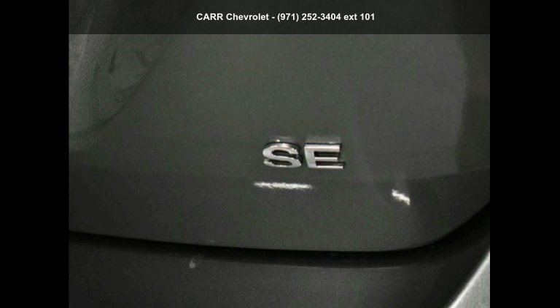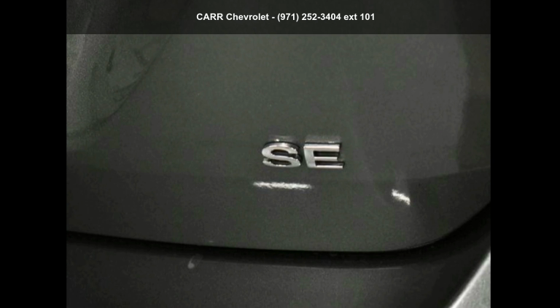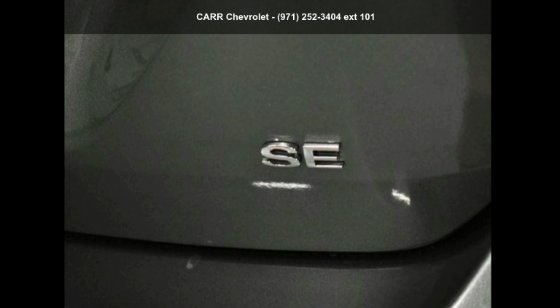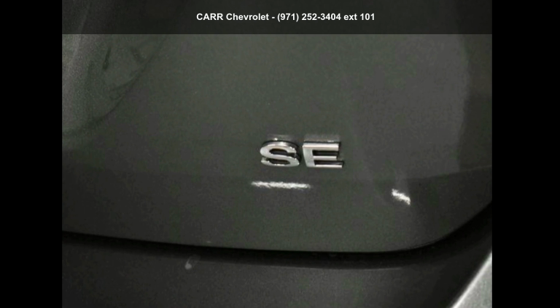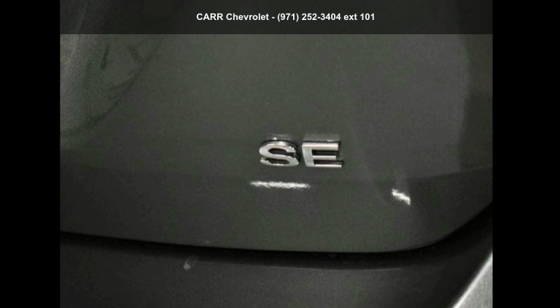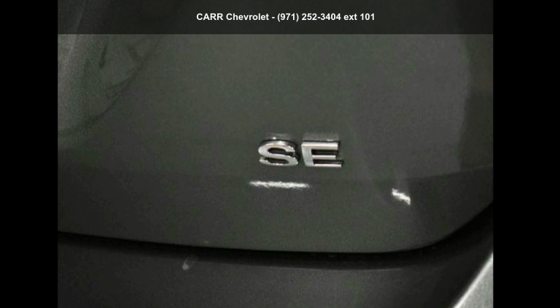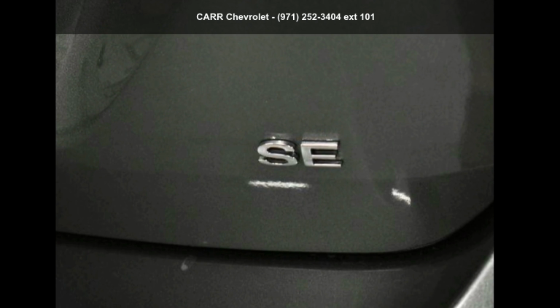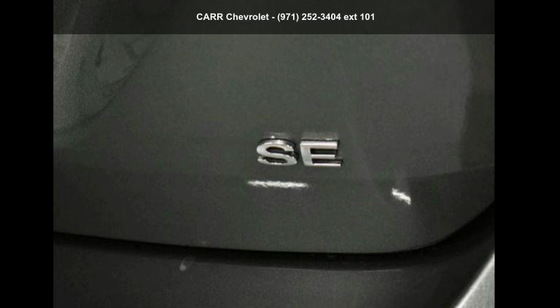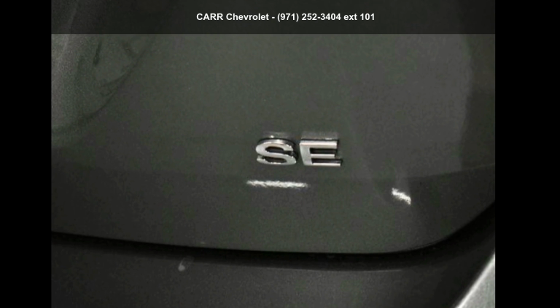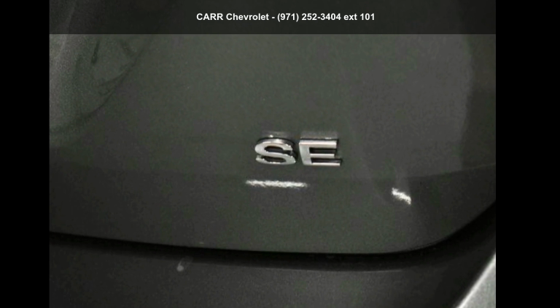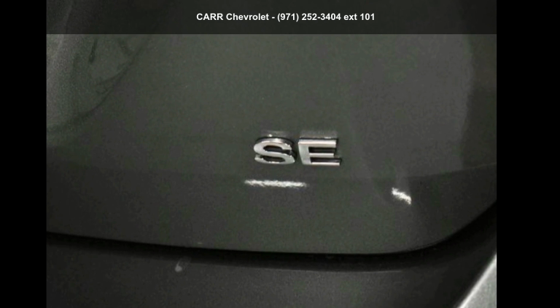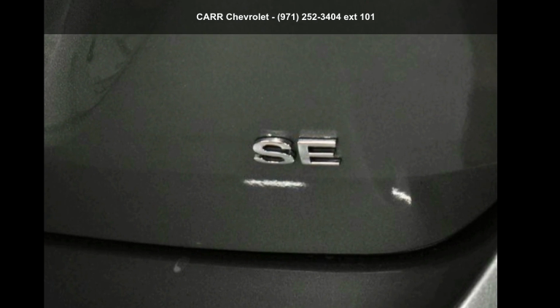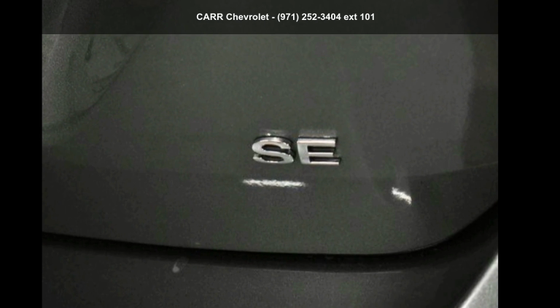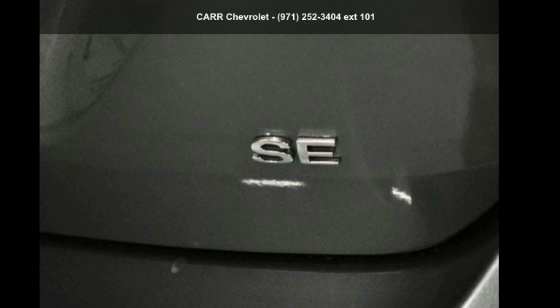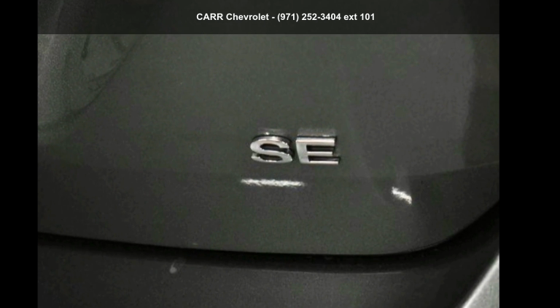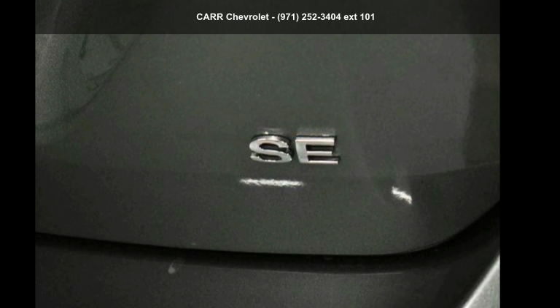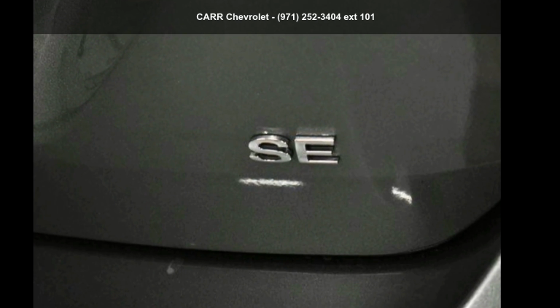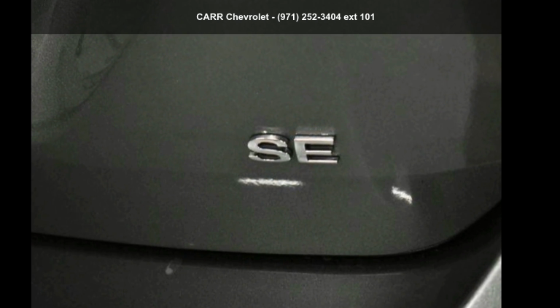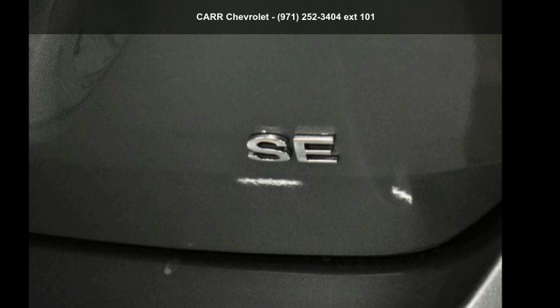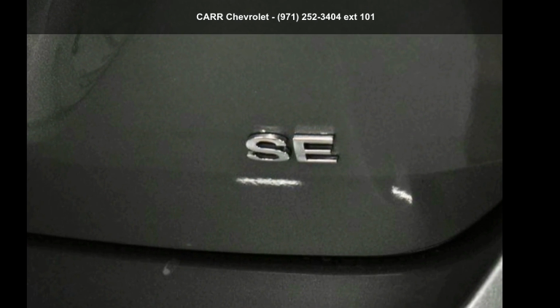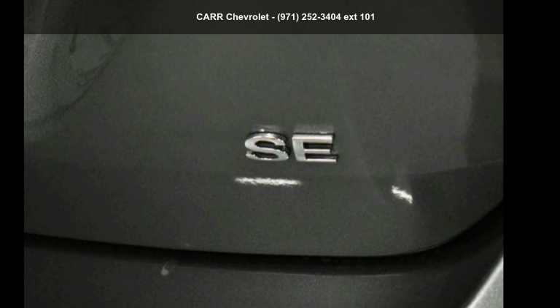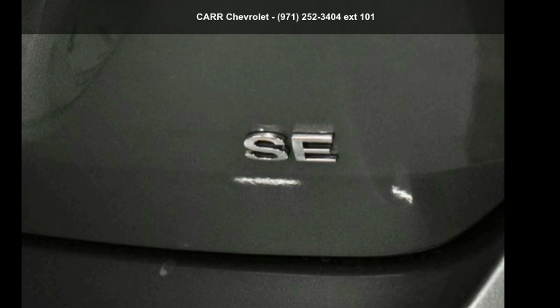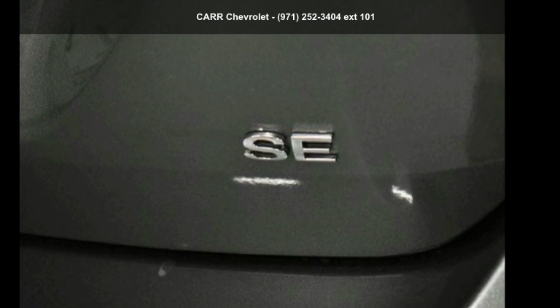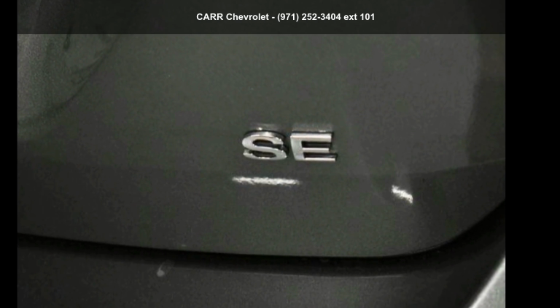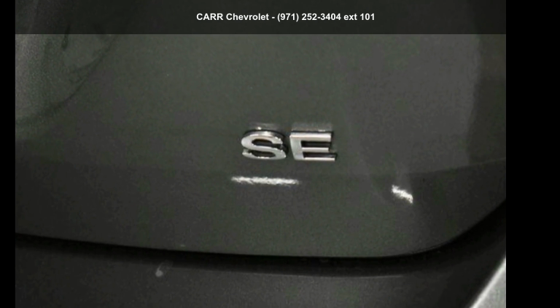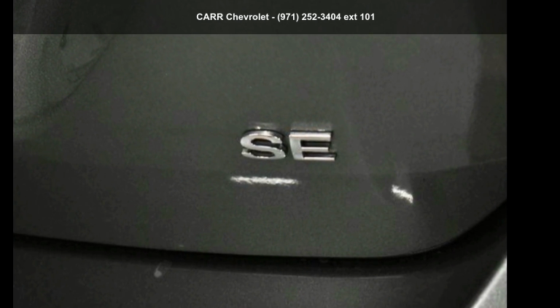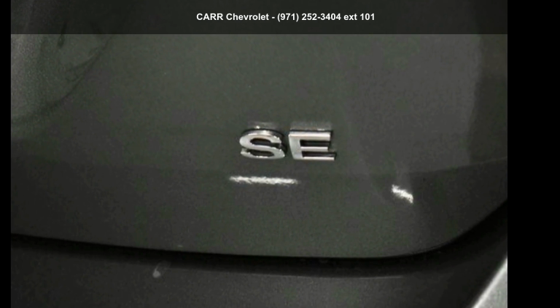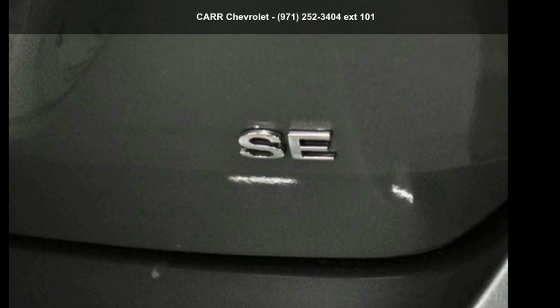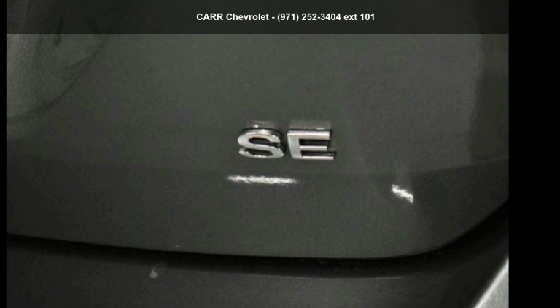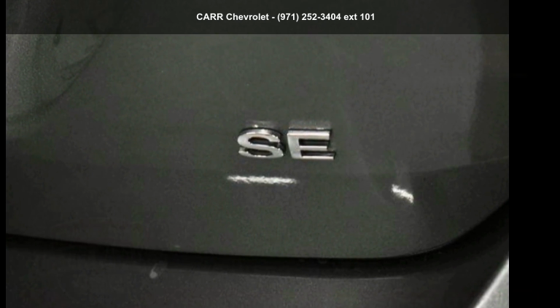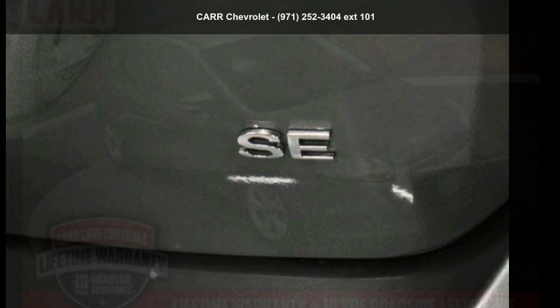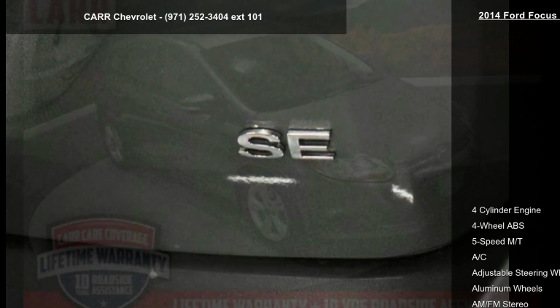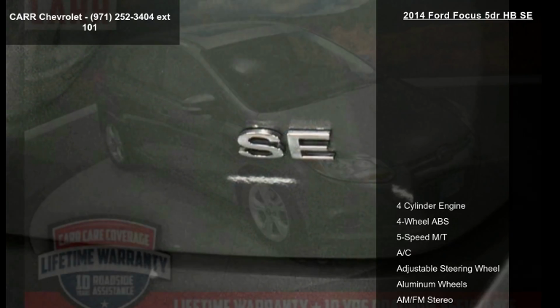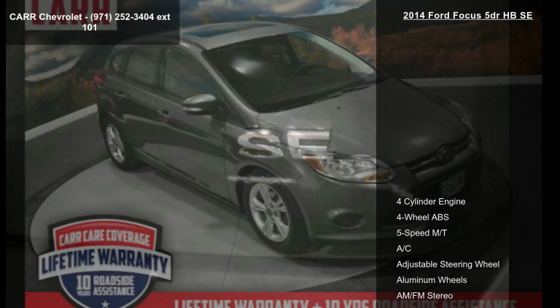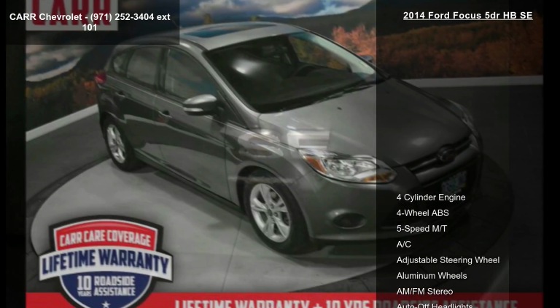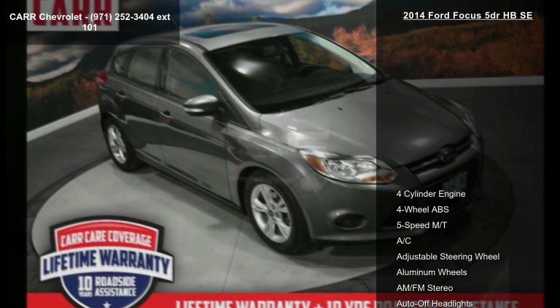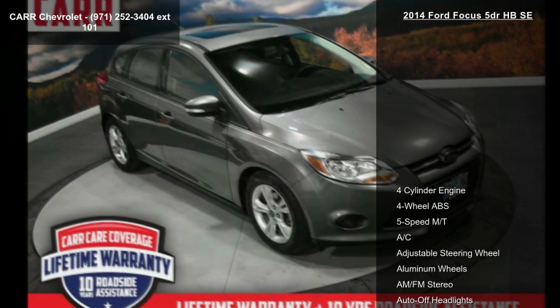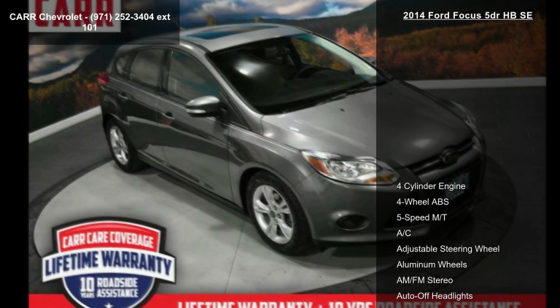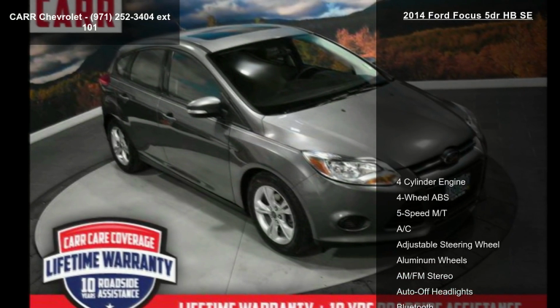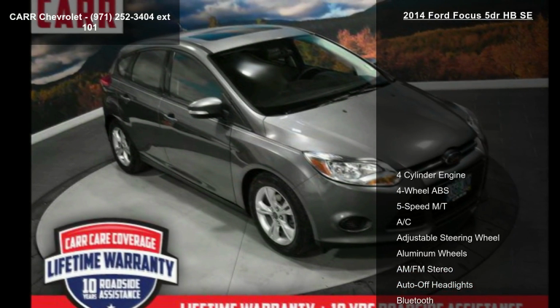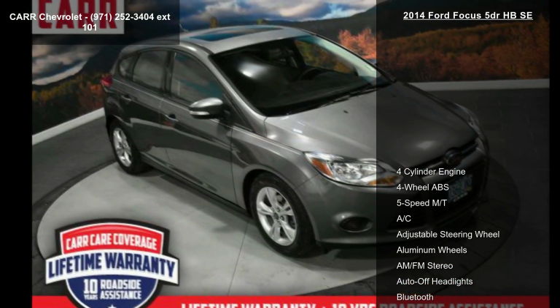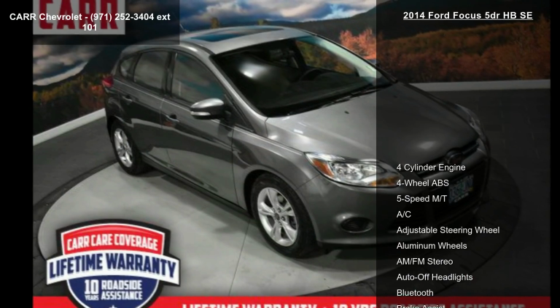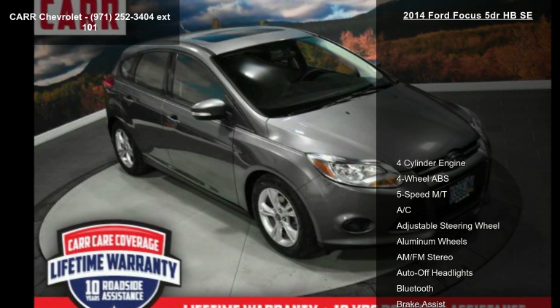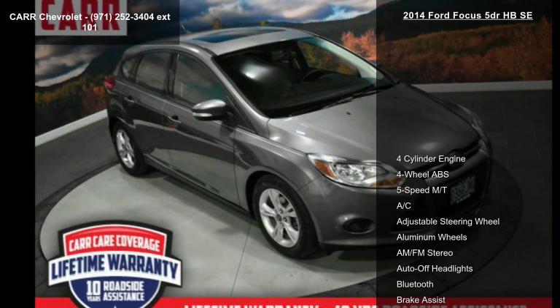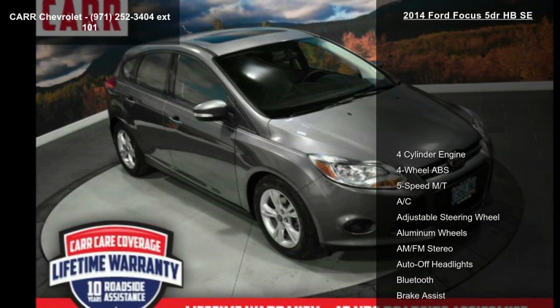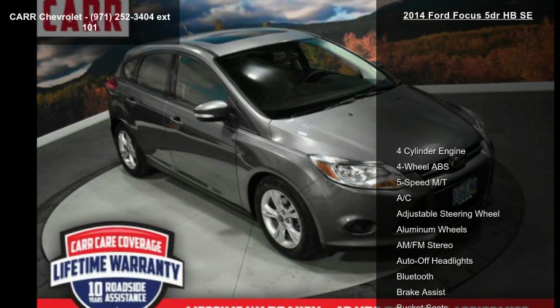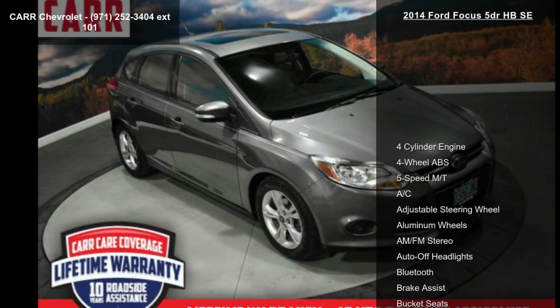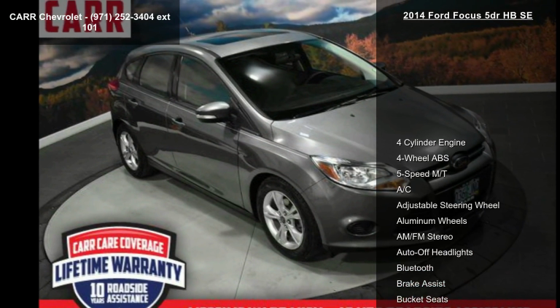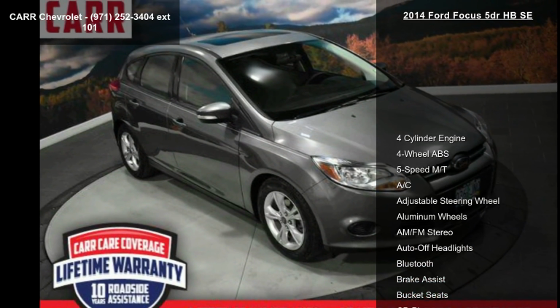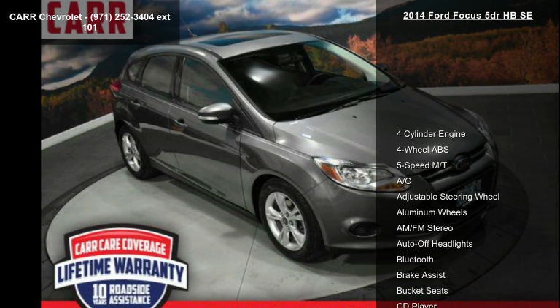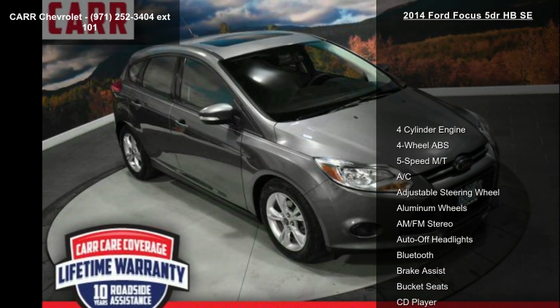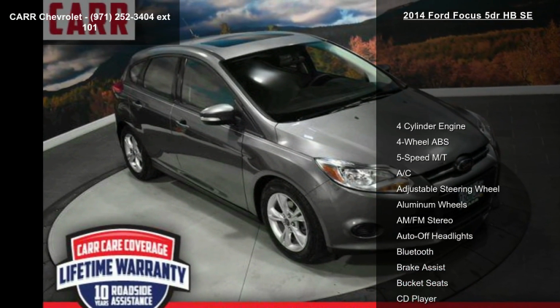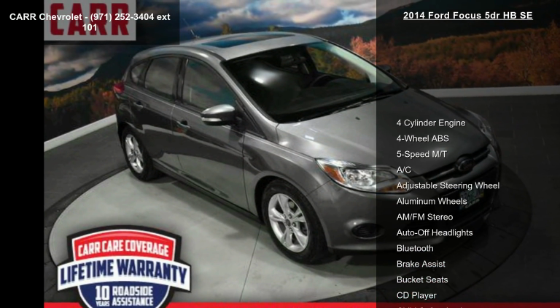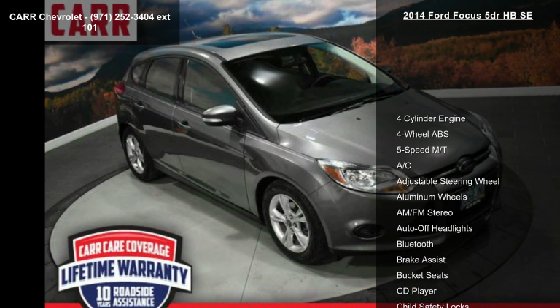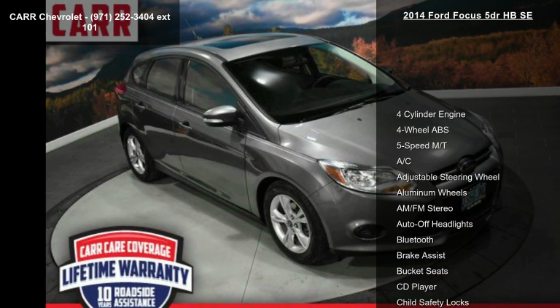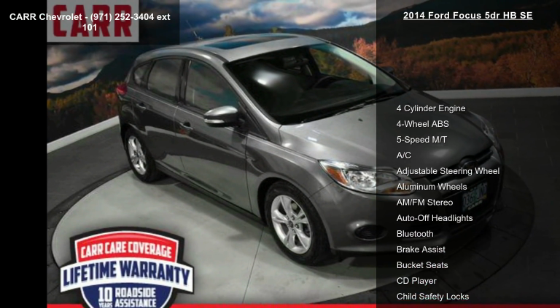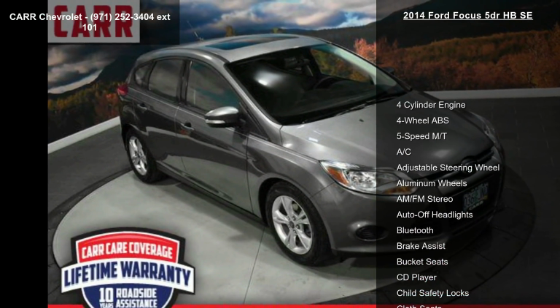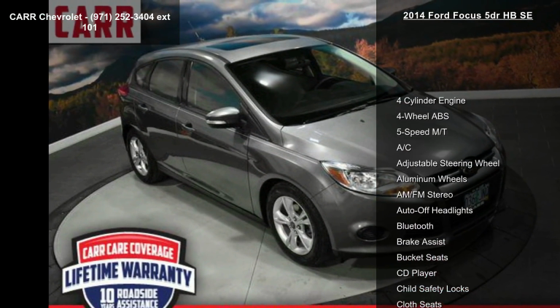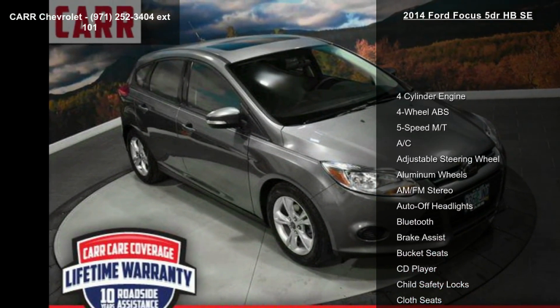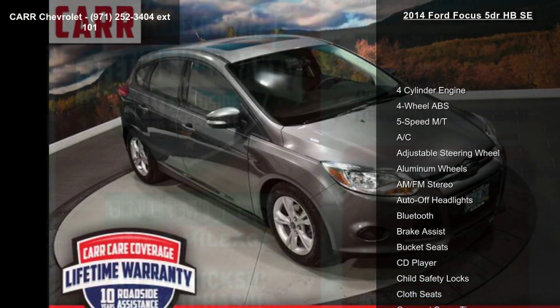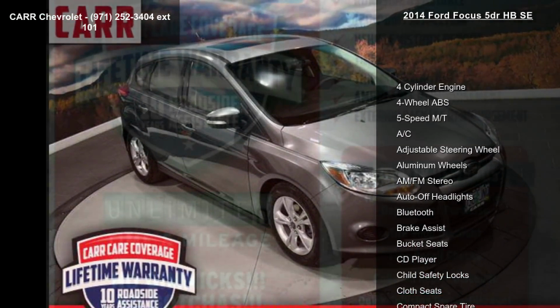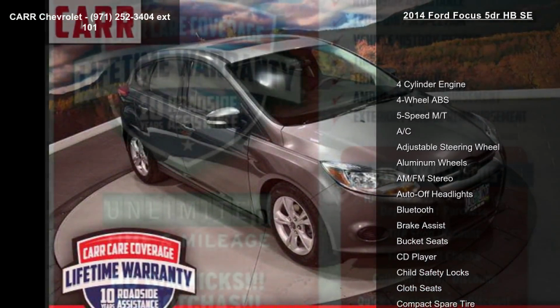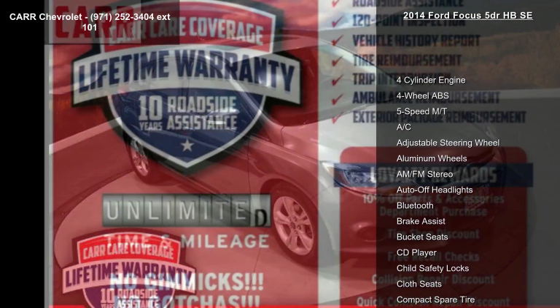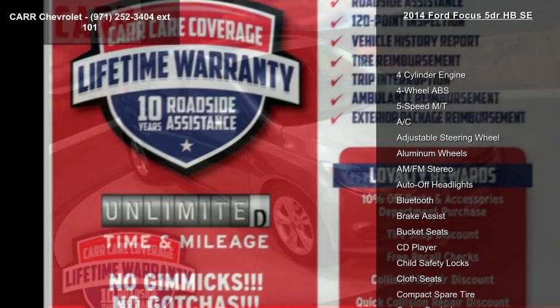Imagine yourself in this Ford 2014 Focus 5-door HBSE. This may be the set of wheels you've been looking for.